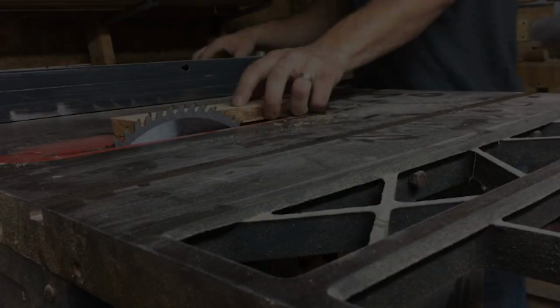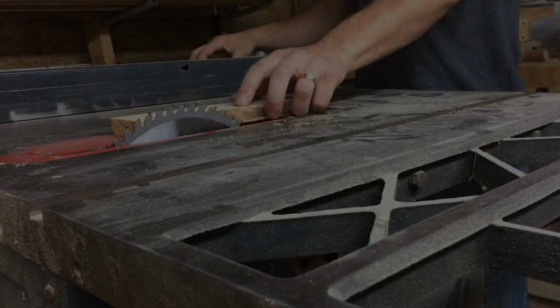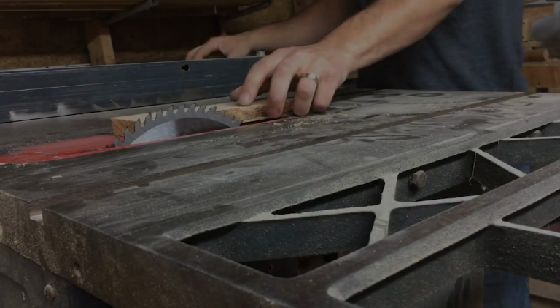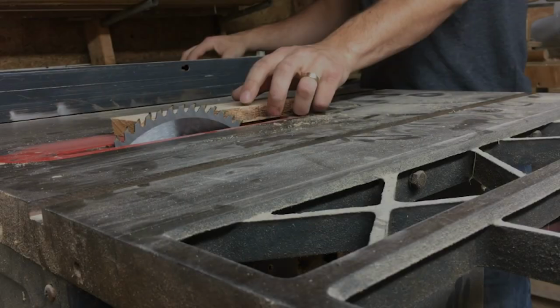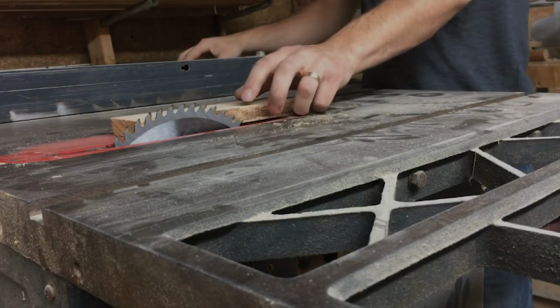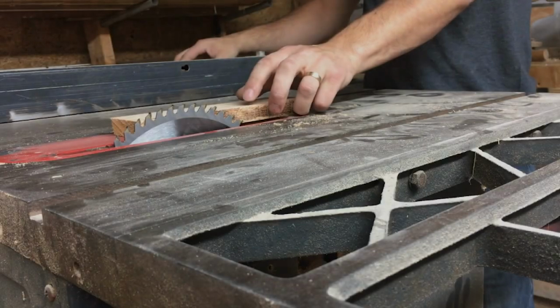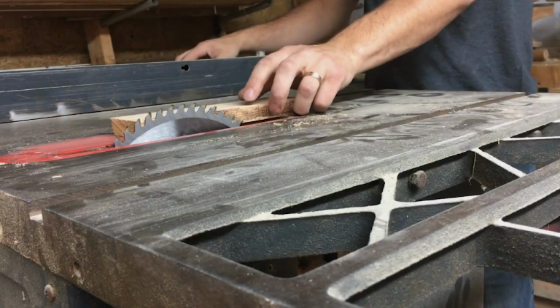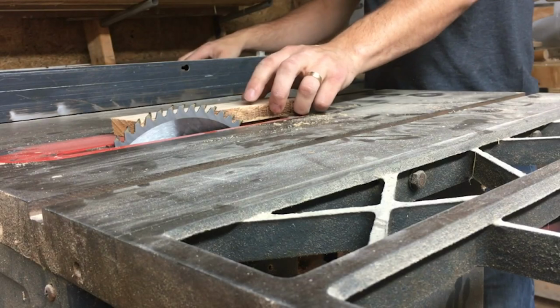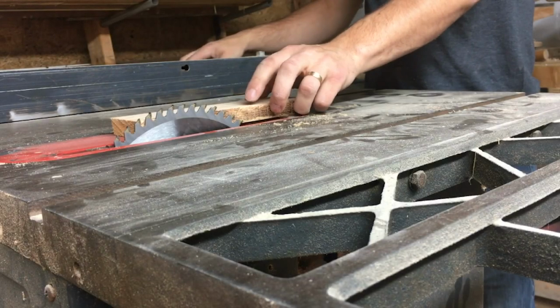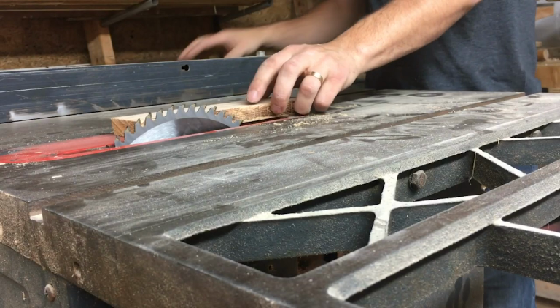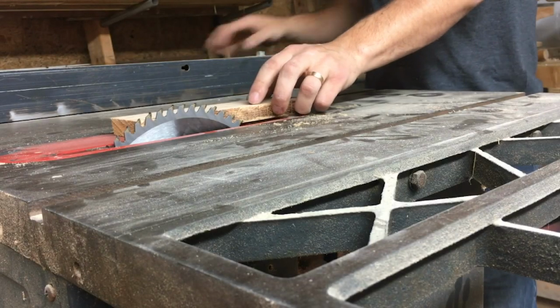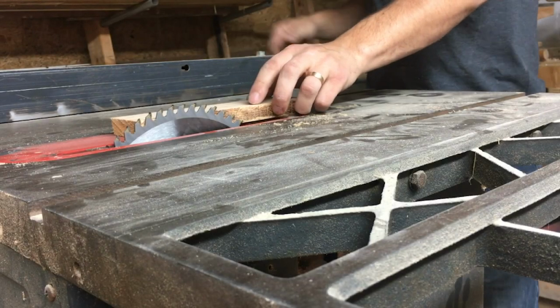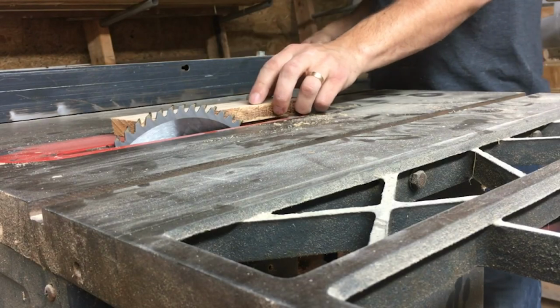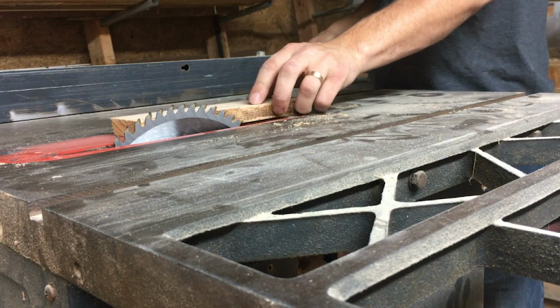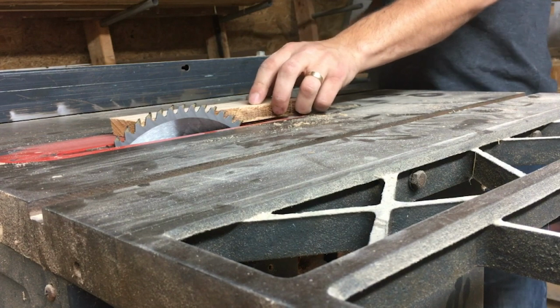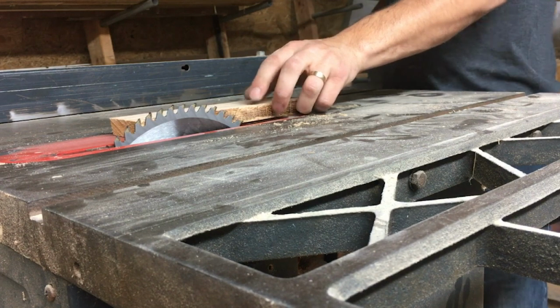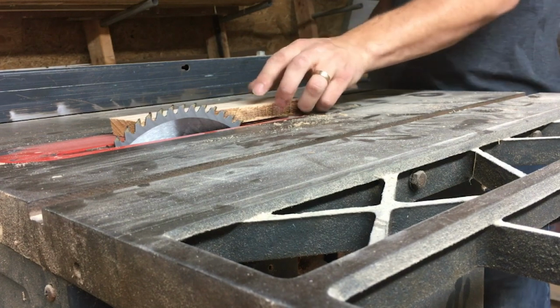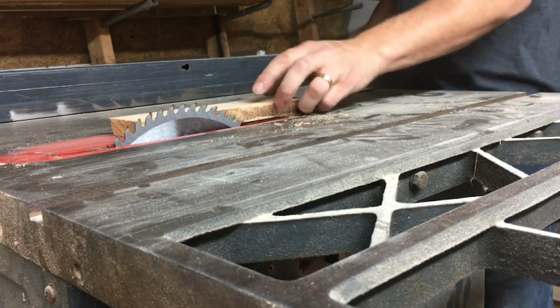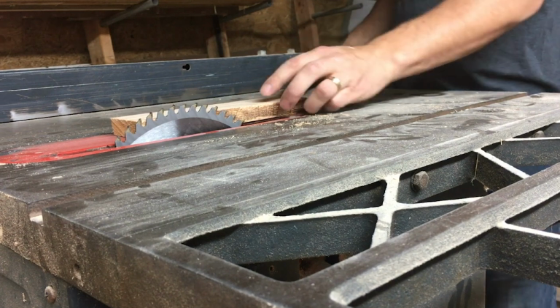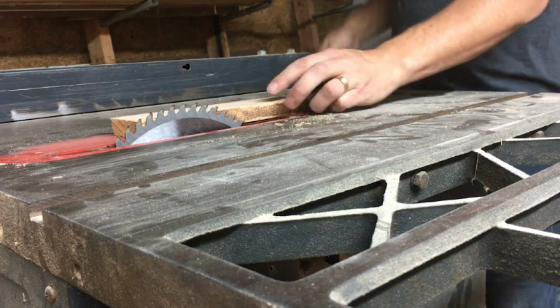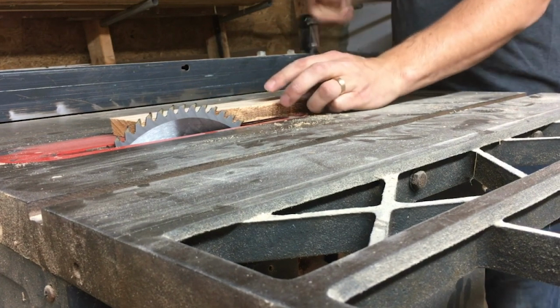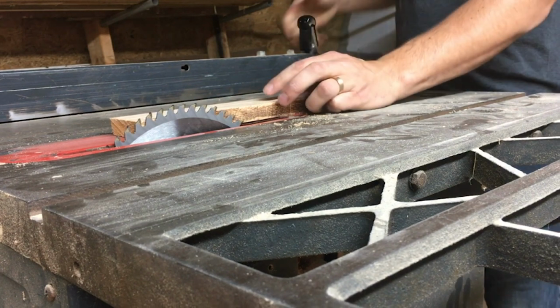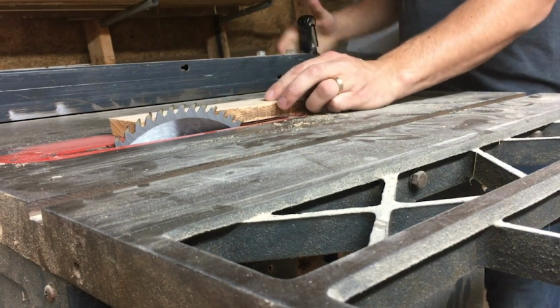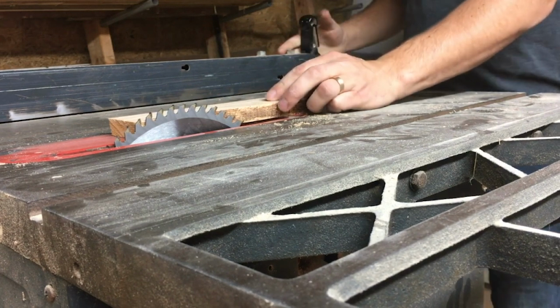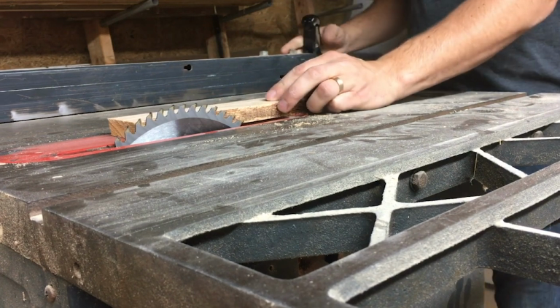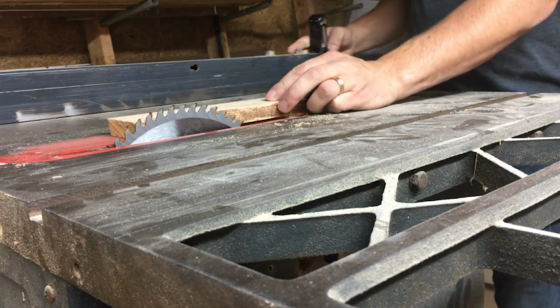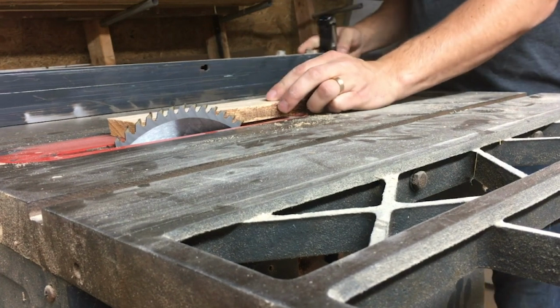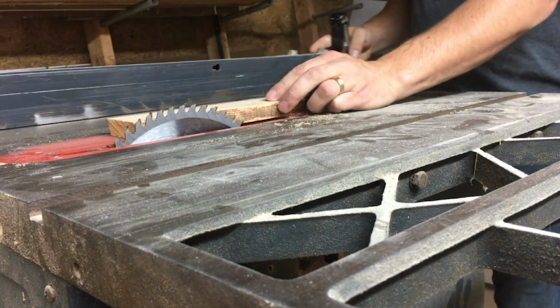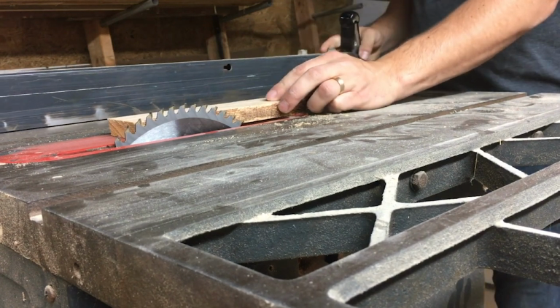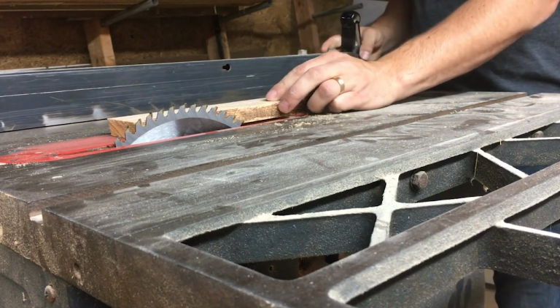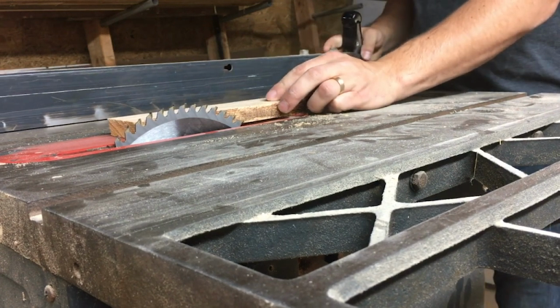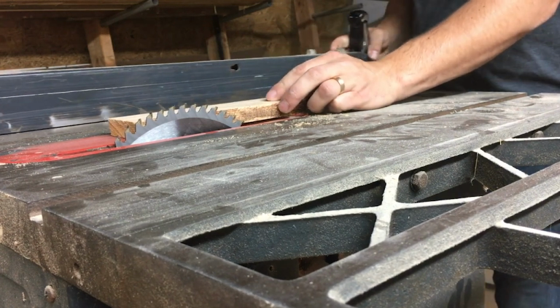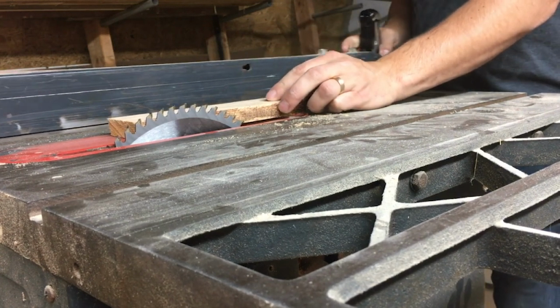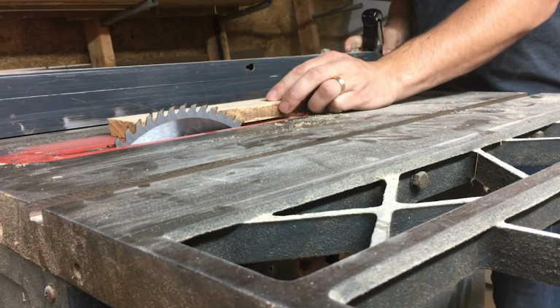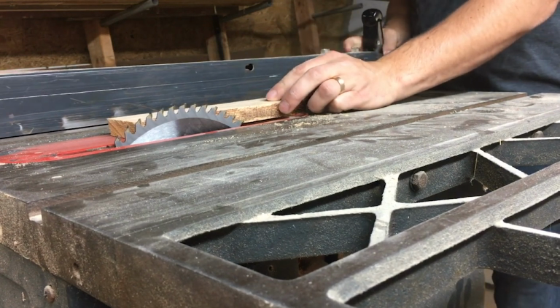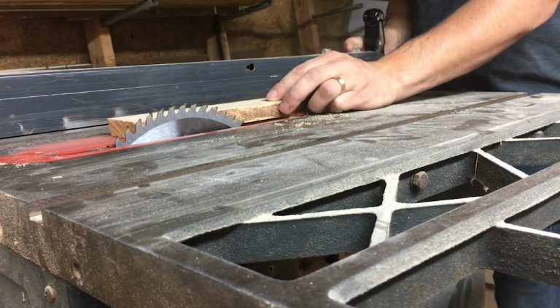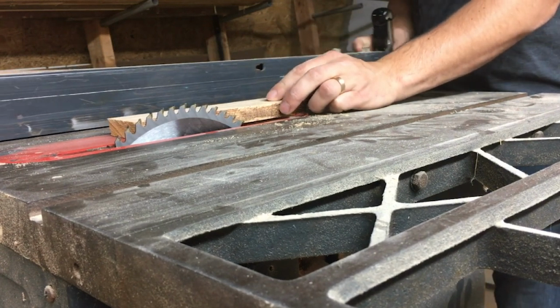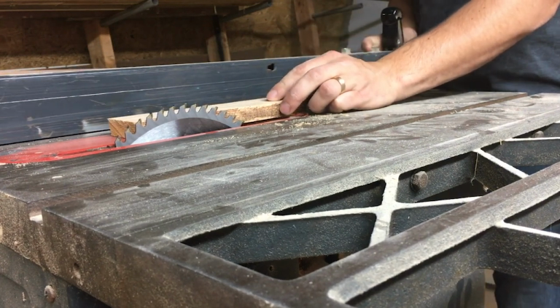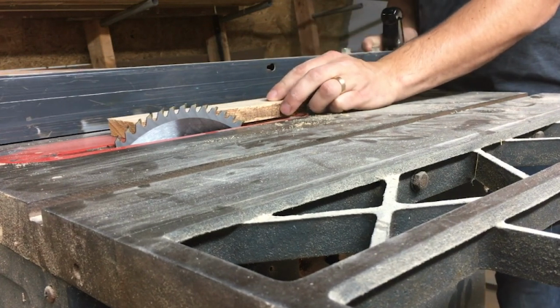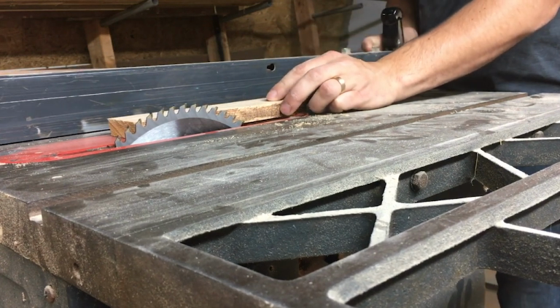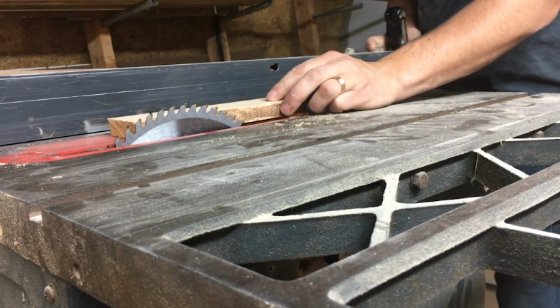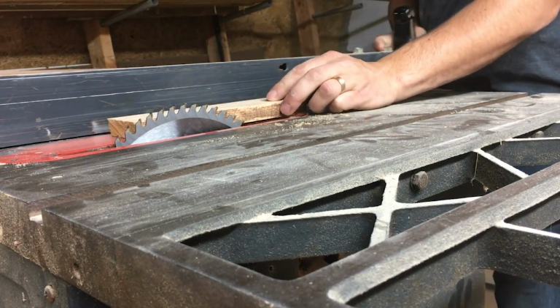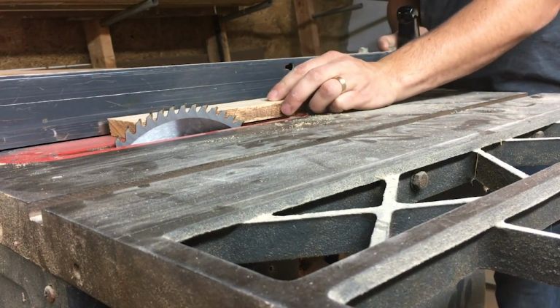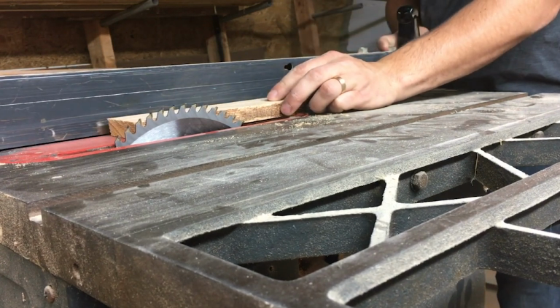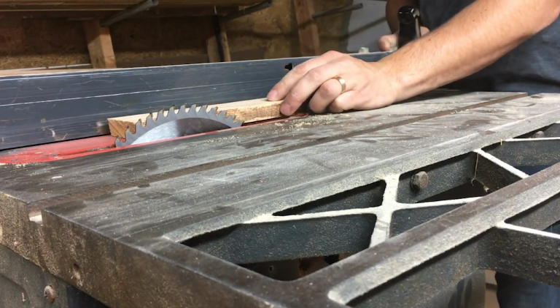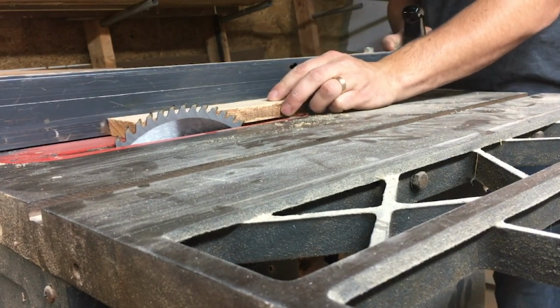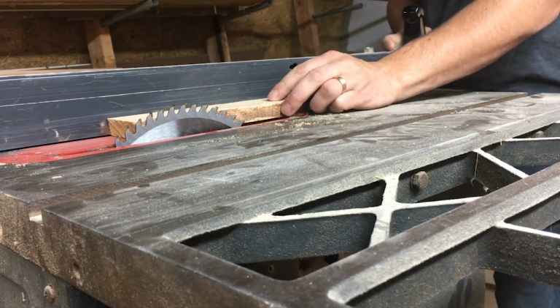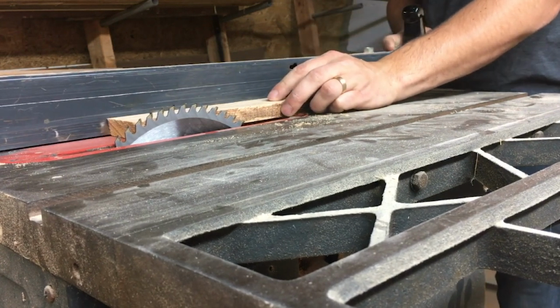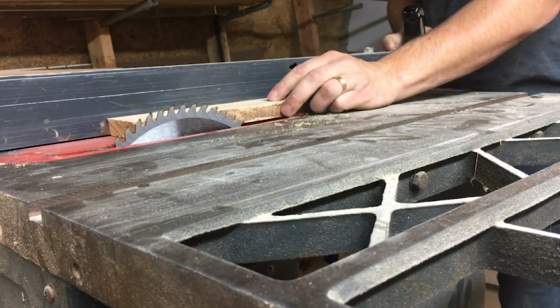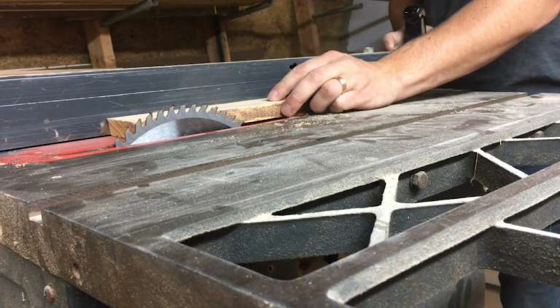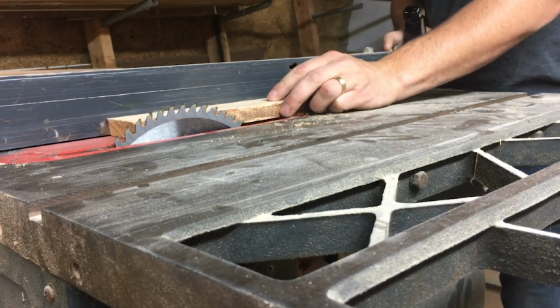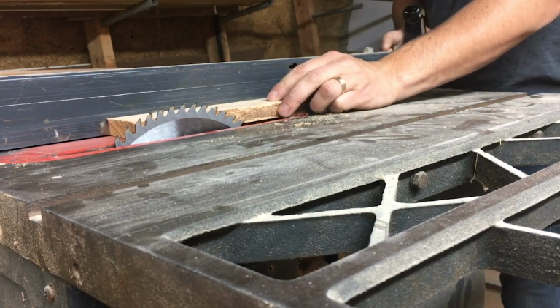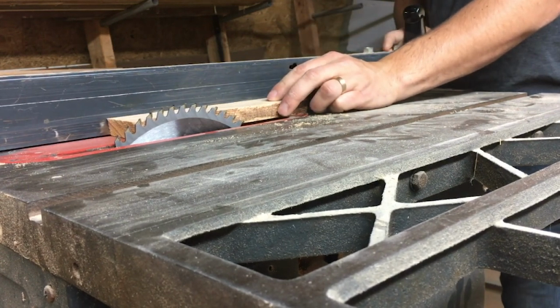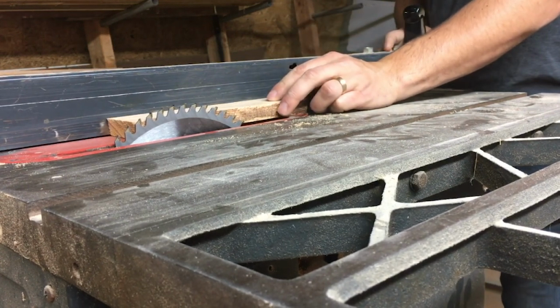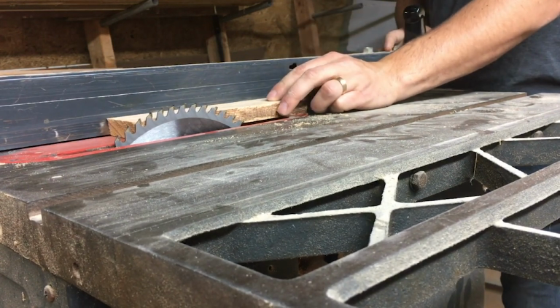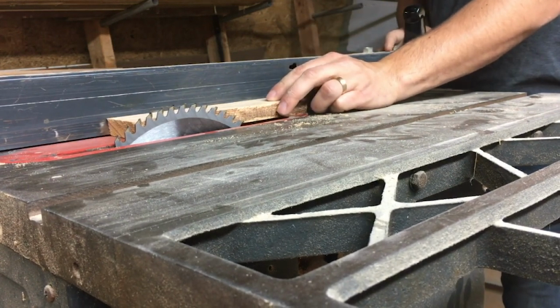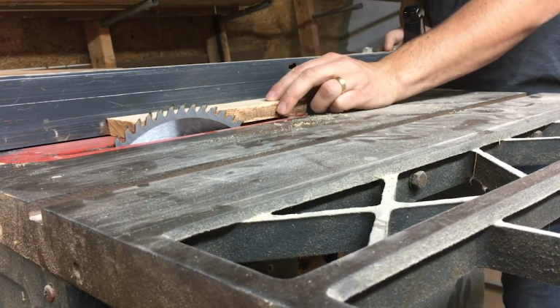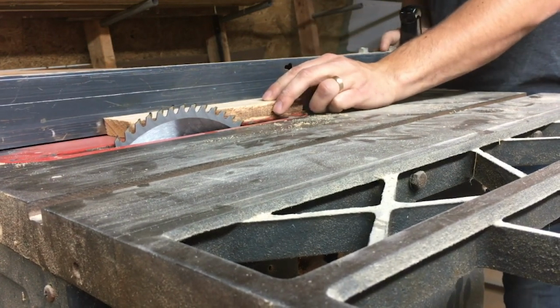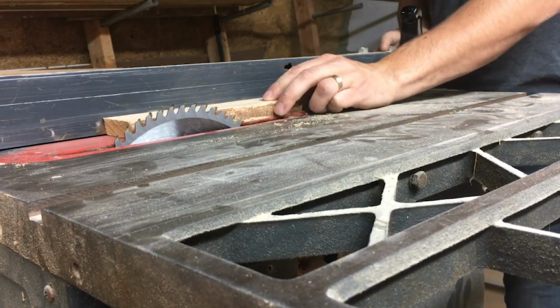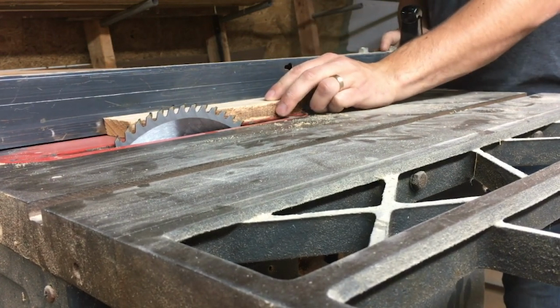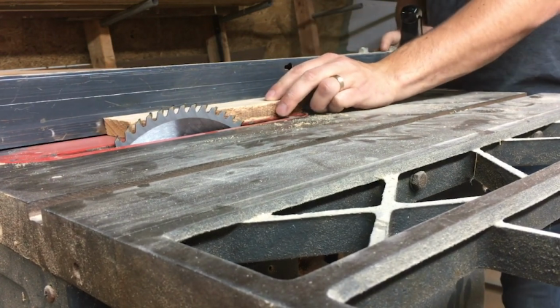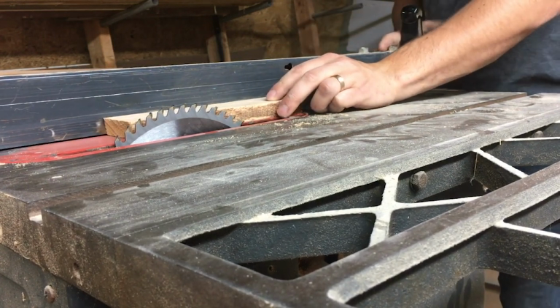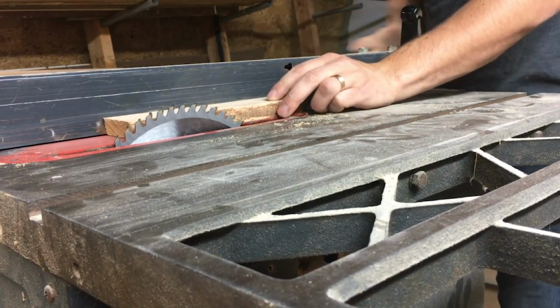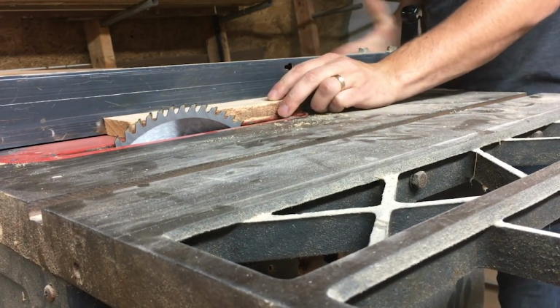Alright, today I'm gonna start with cutting down these oak boards into pieces of trim that I can use on the gun cabinet.